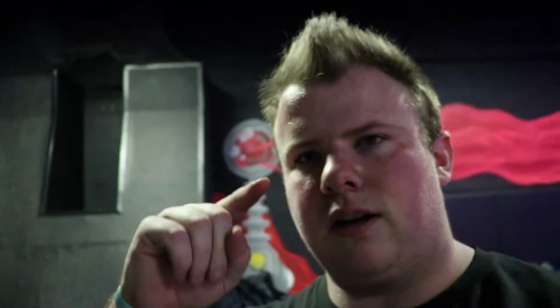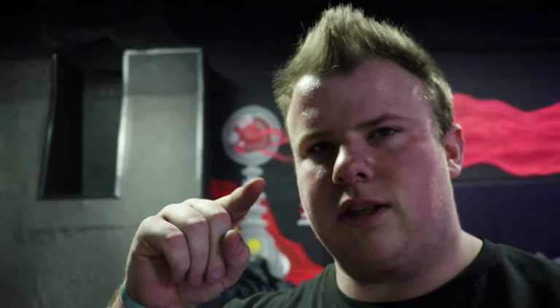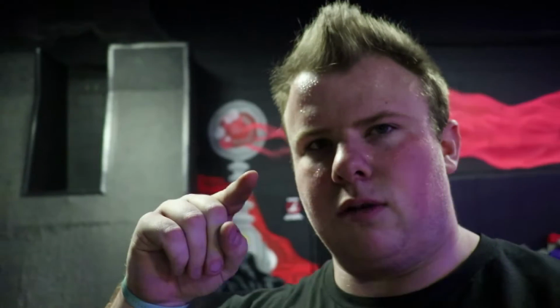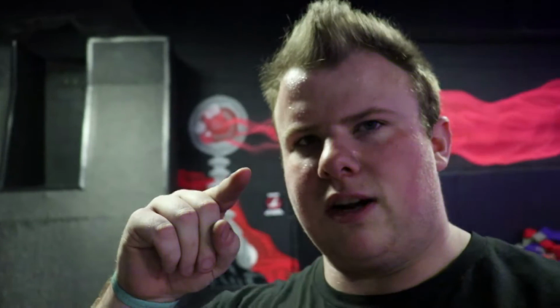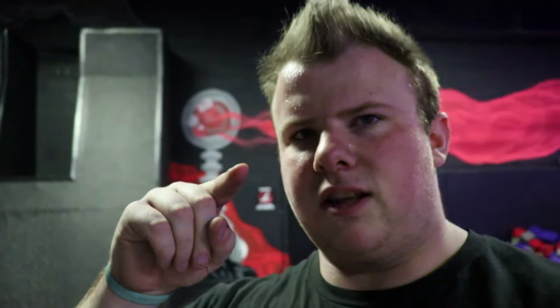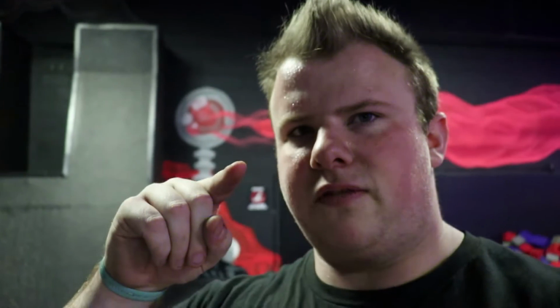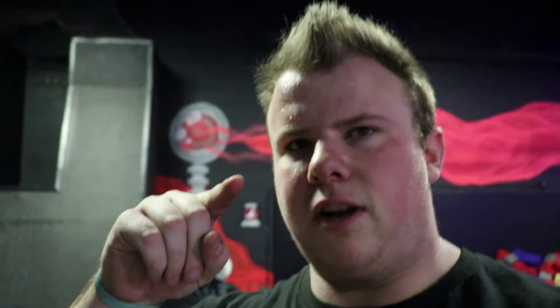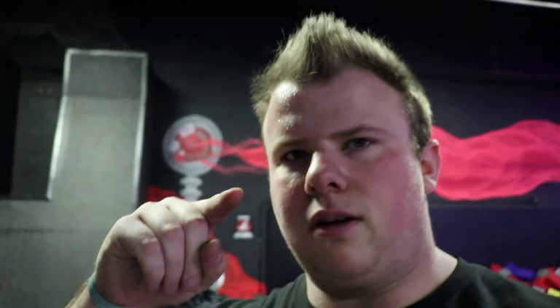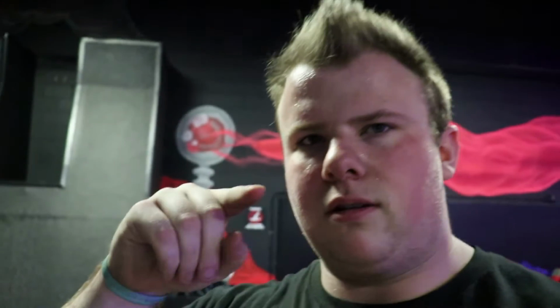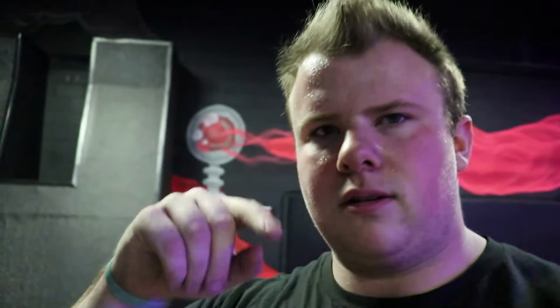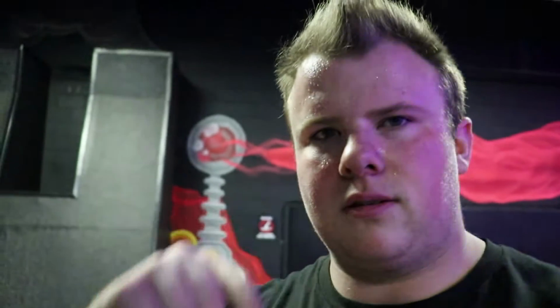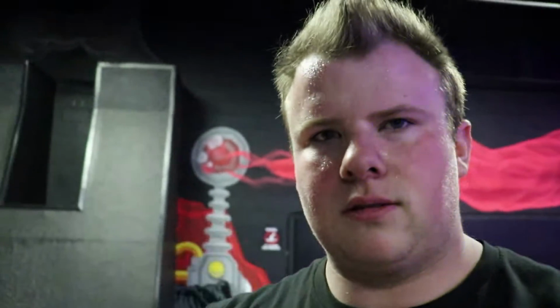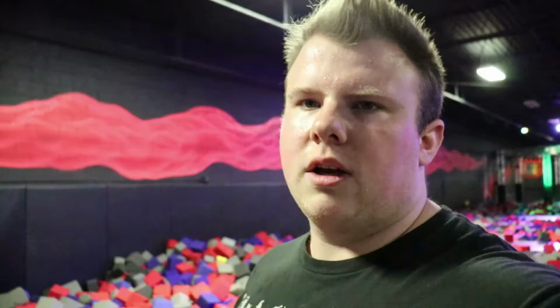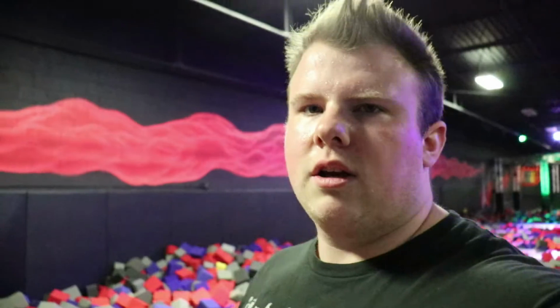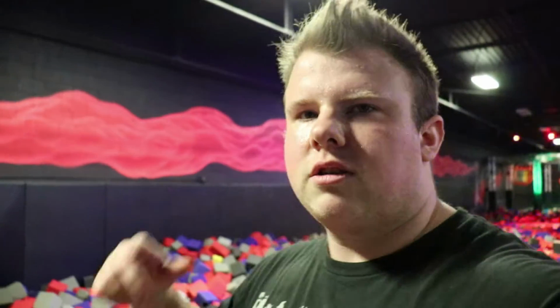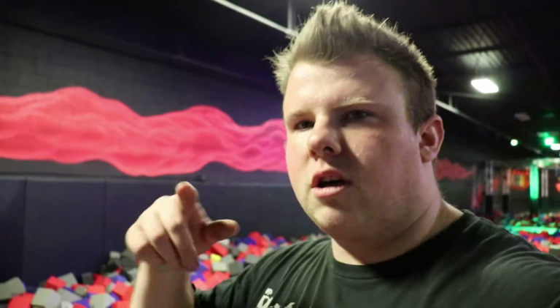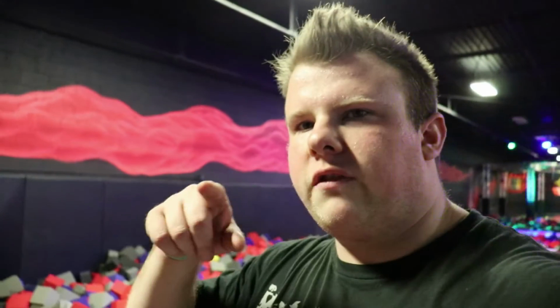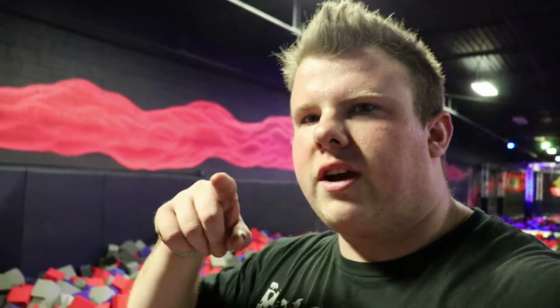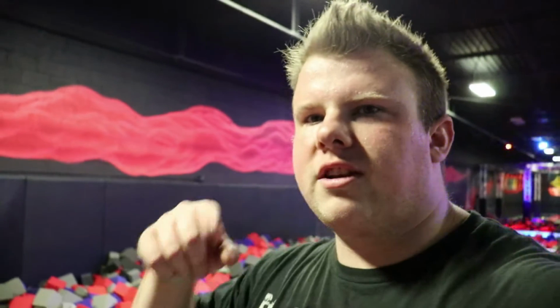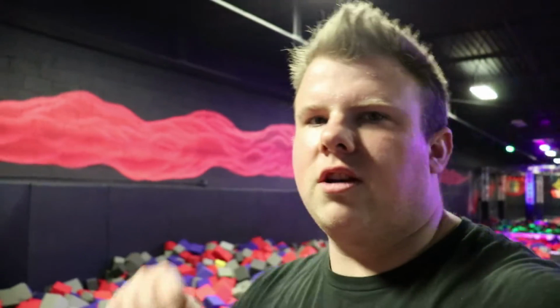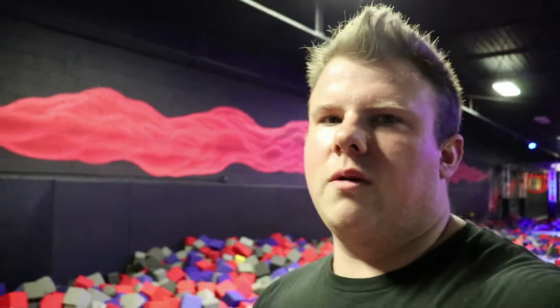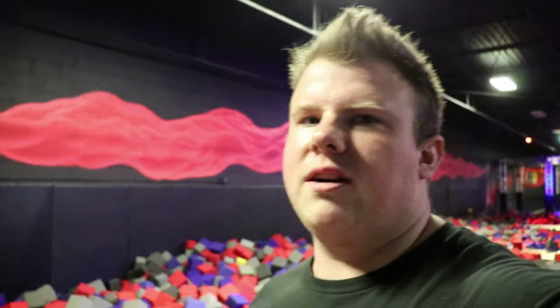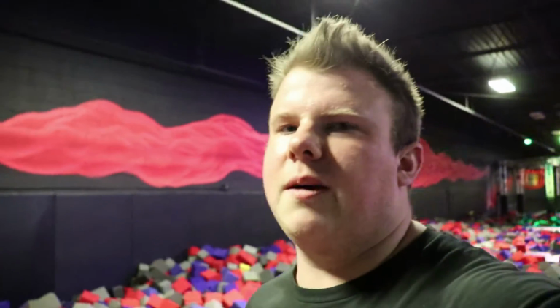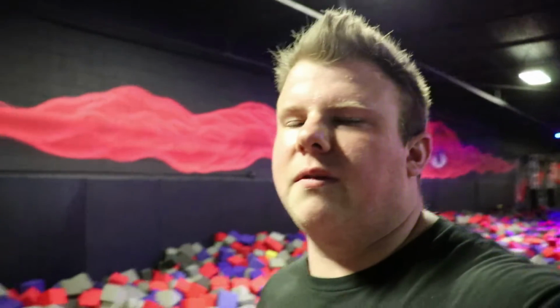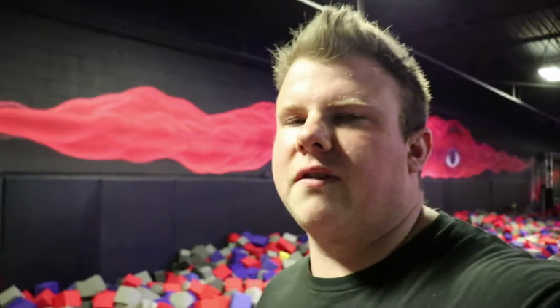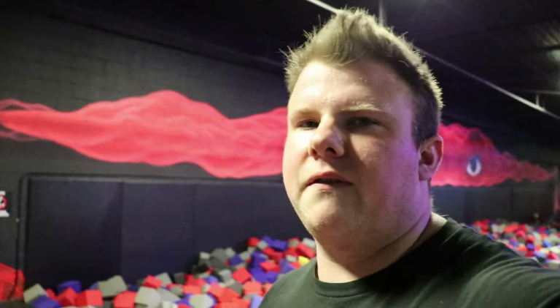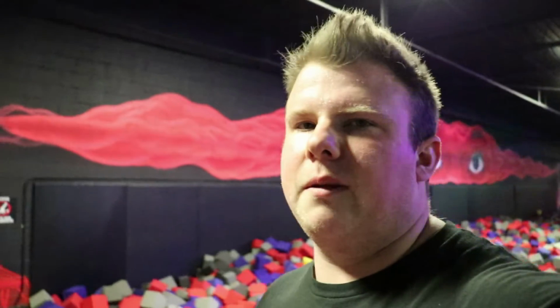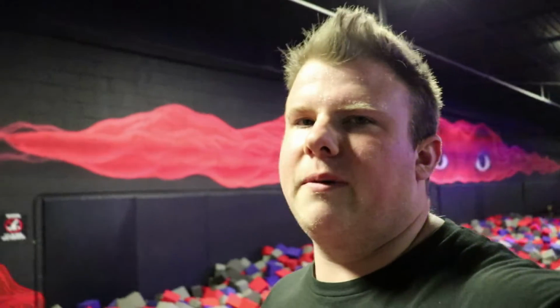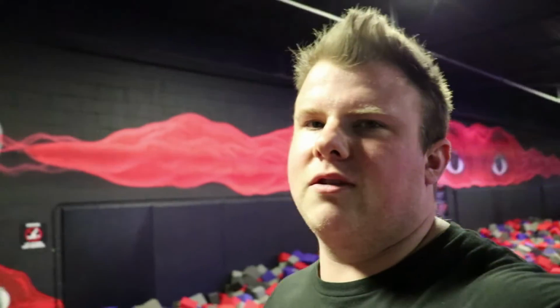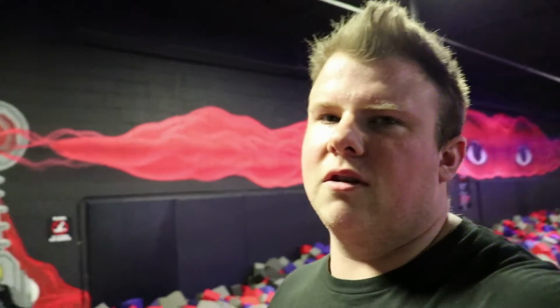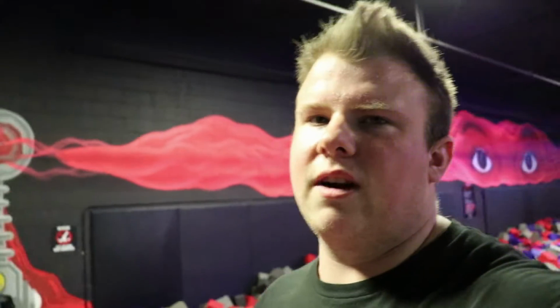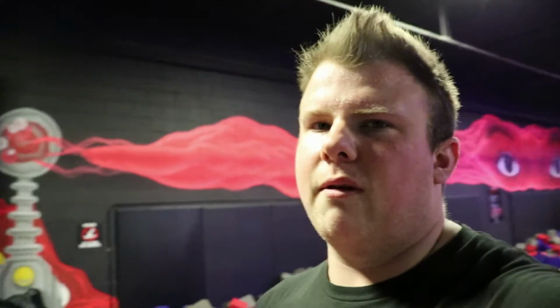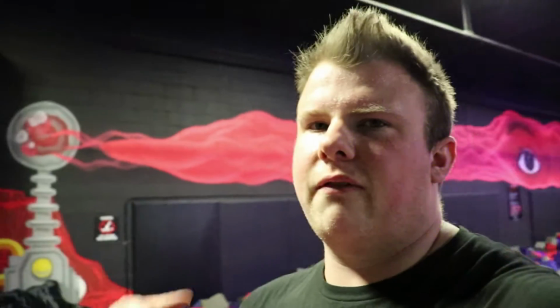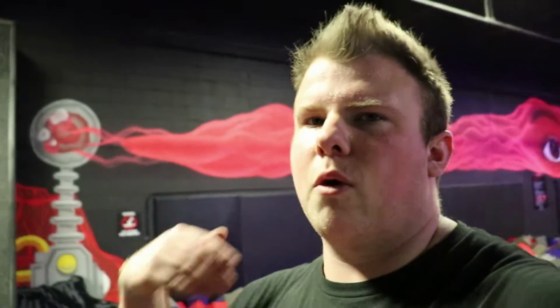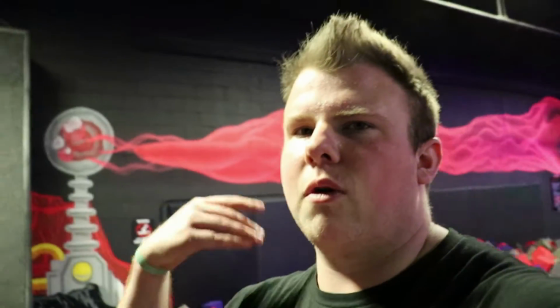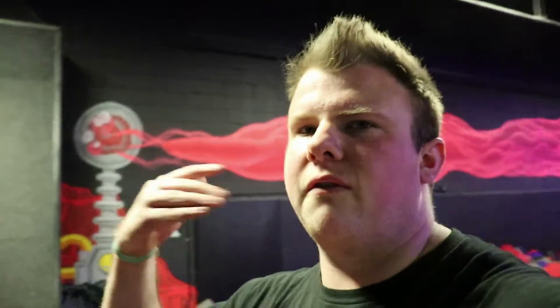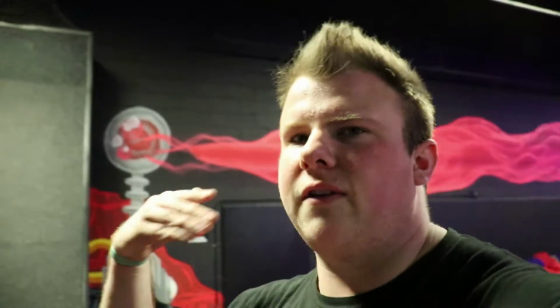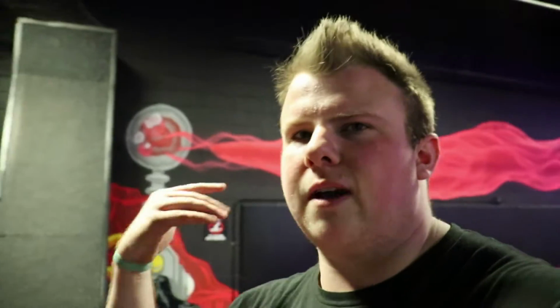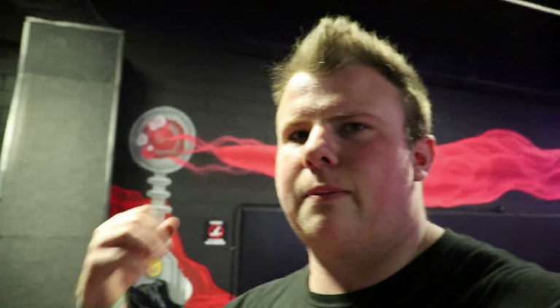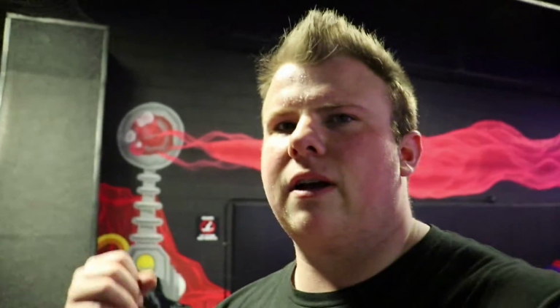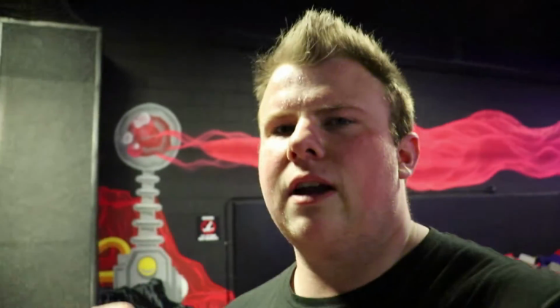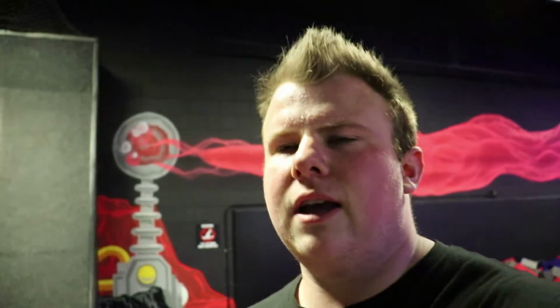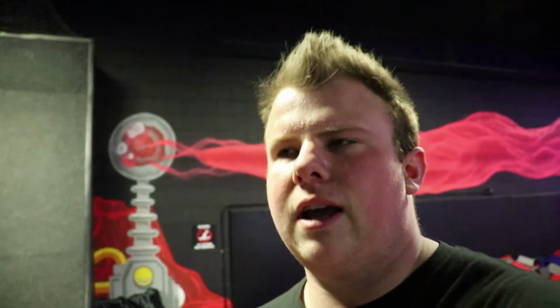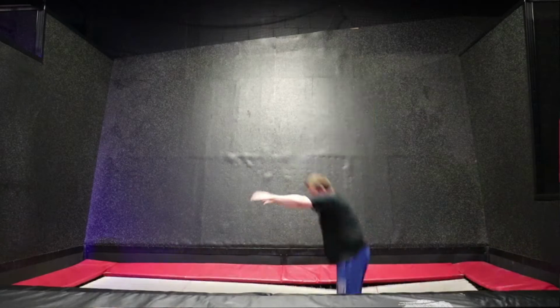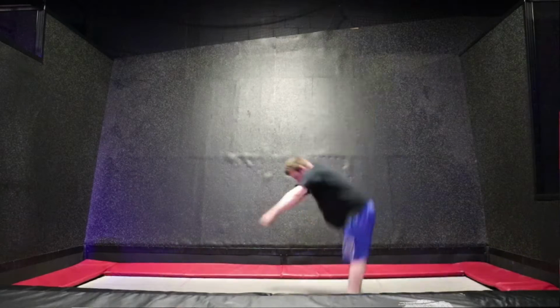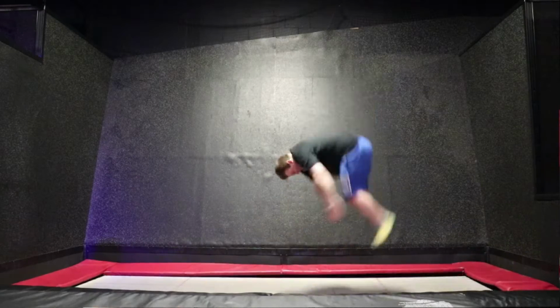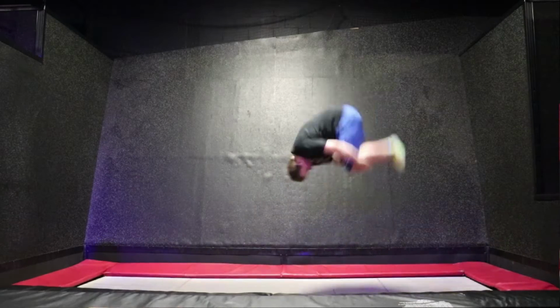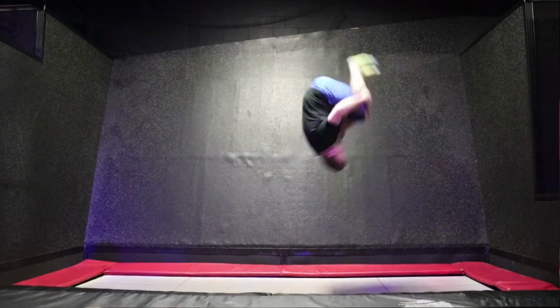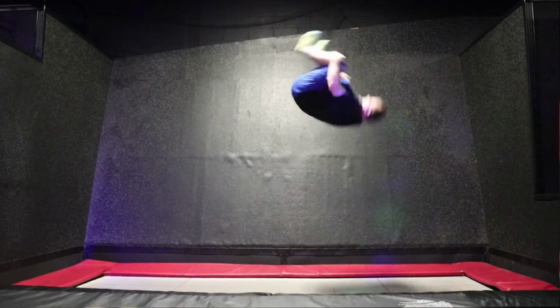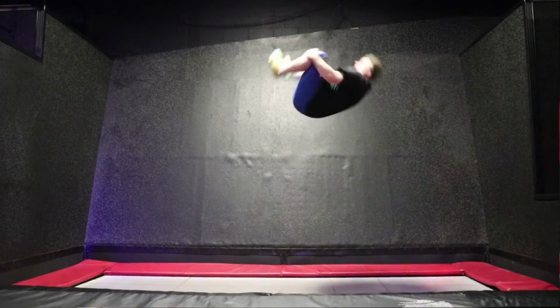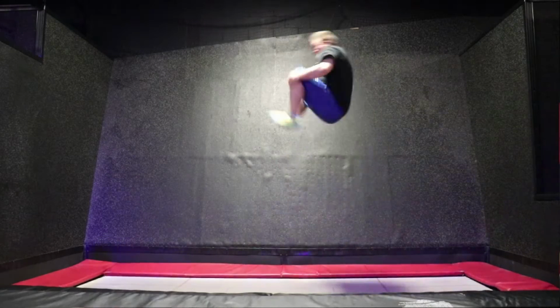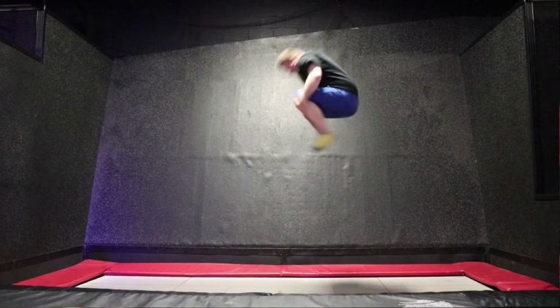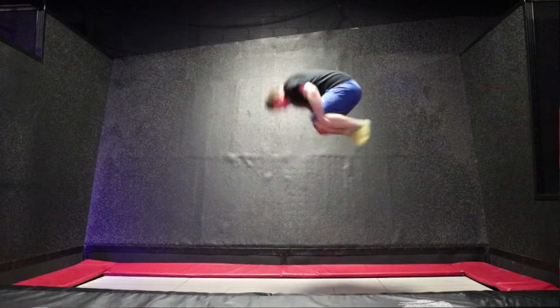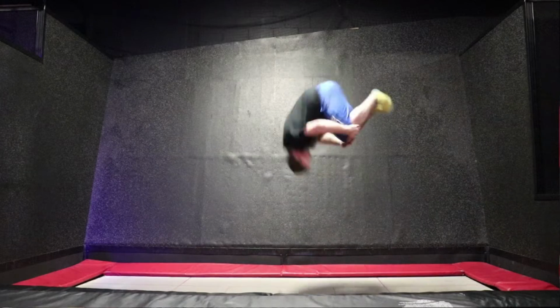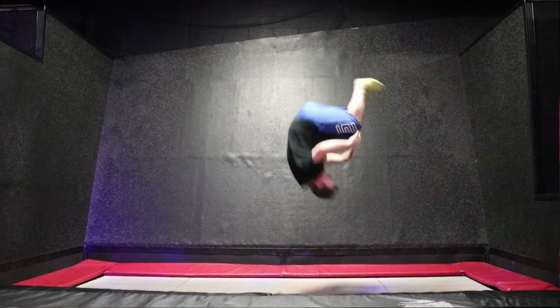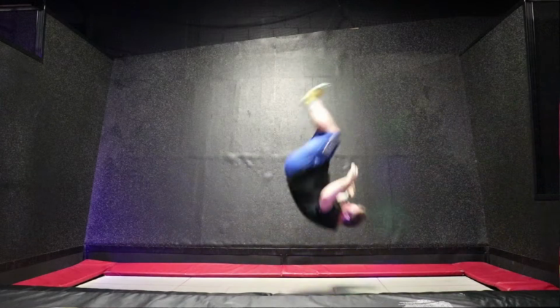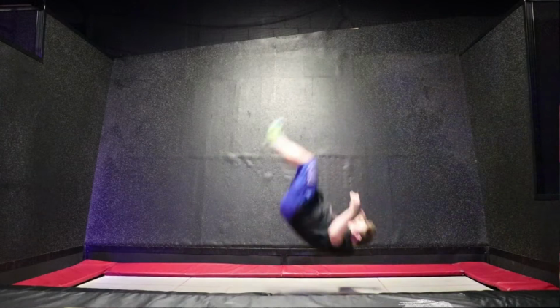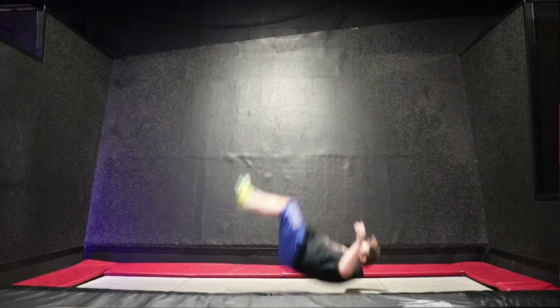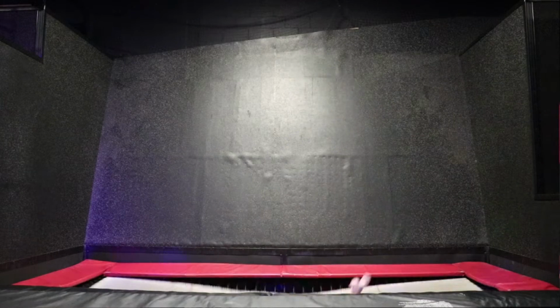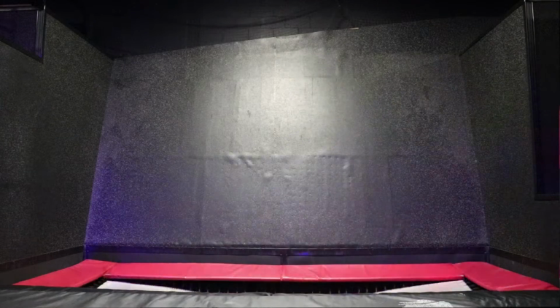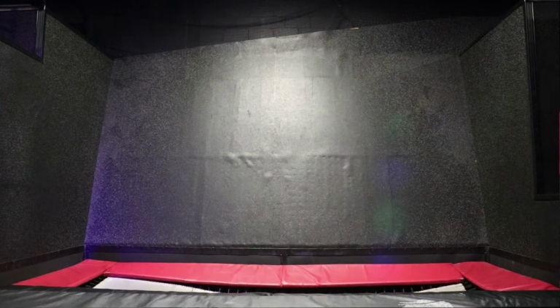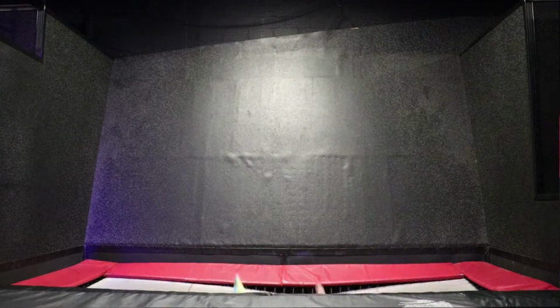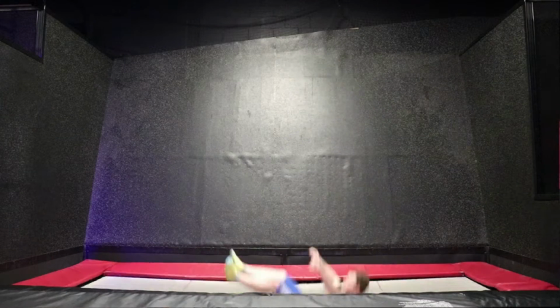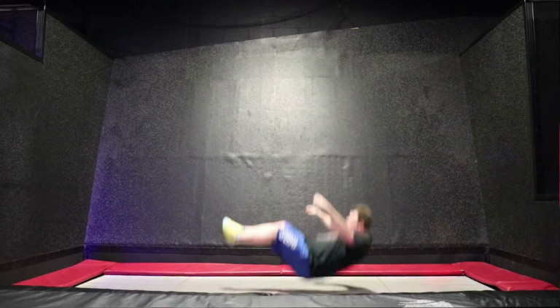Let's get right into this video. So if you guys don't know what a double front flip or a double forward flip is, it's basically two flips in a forward rotation.